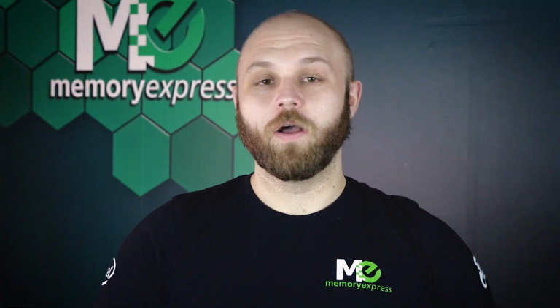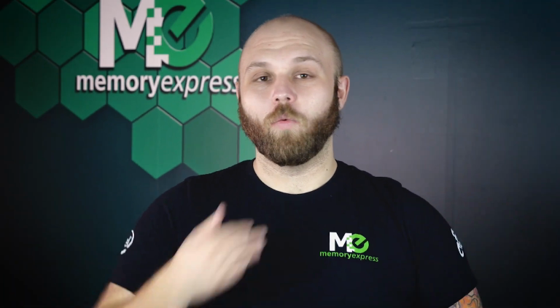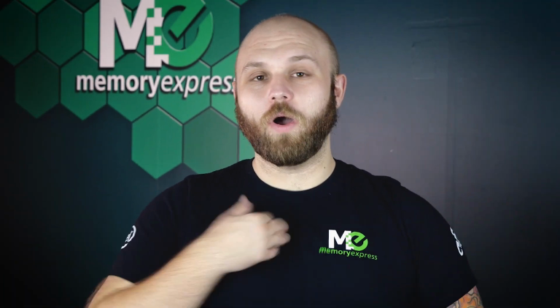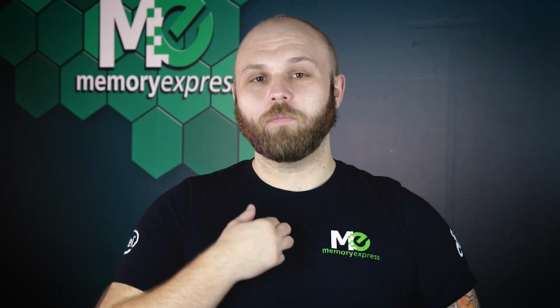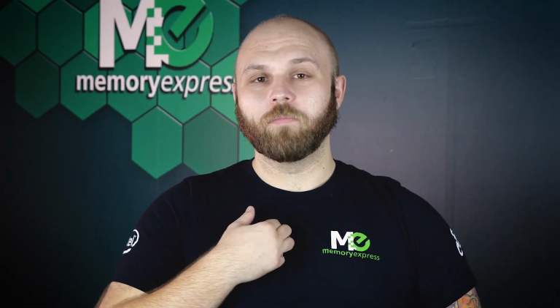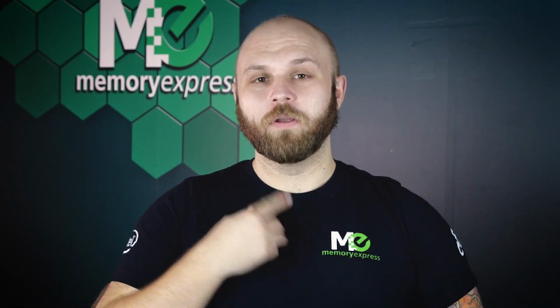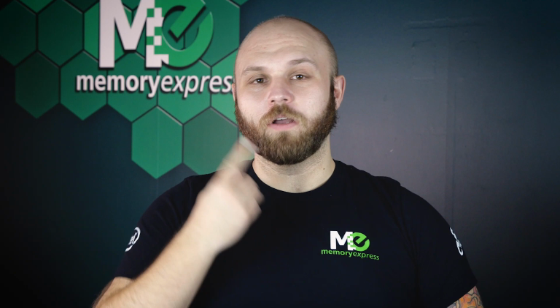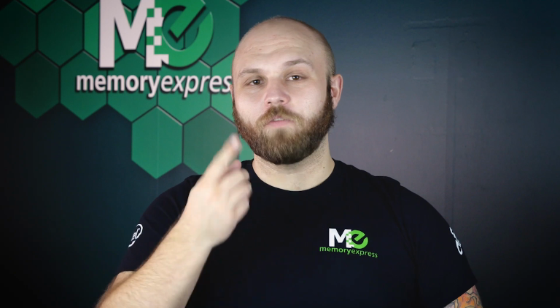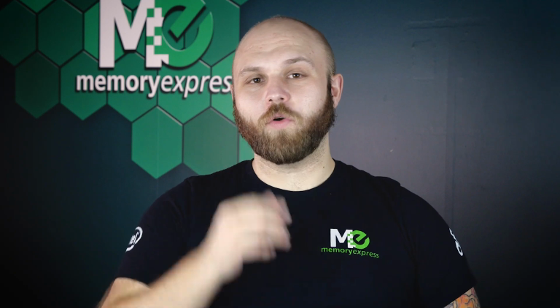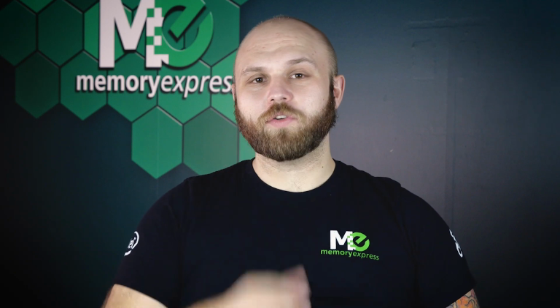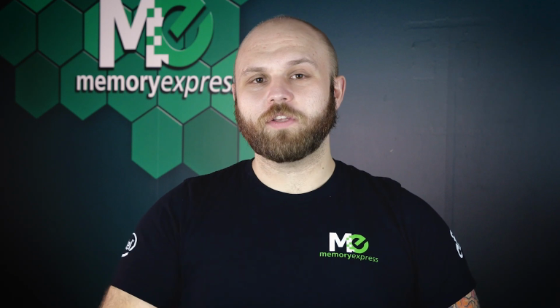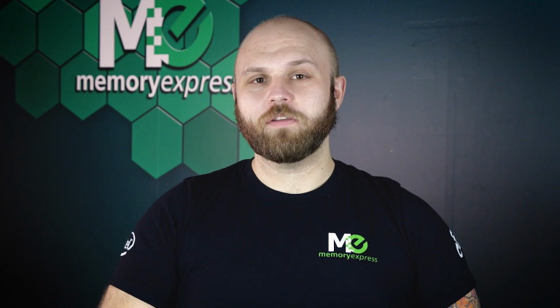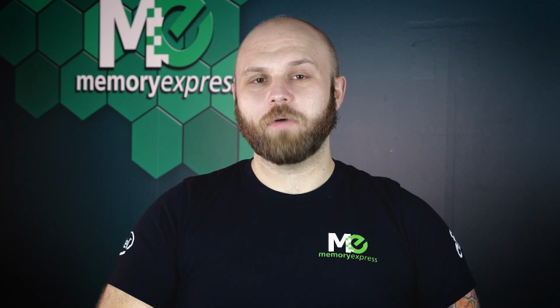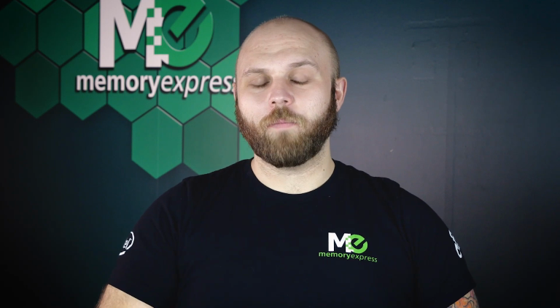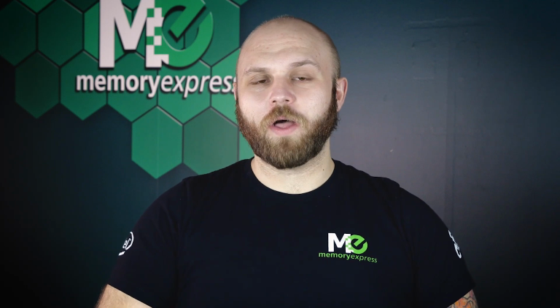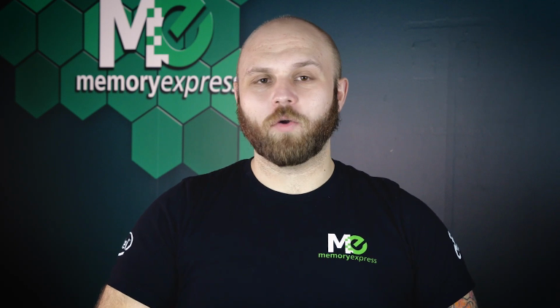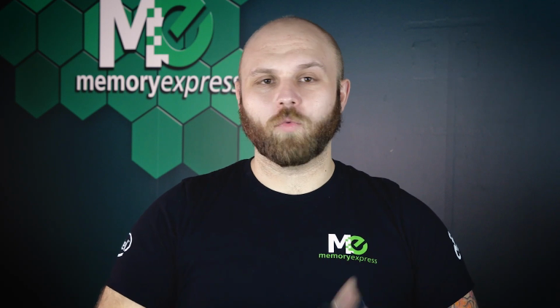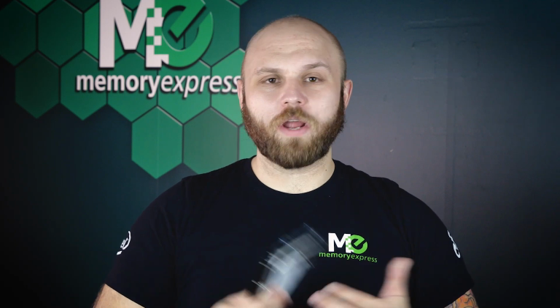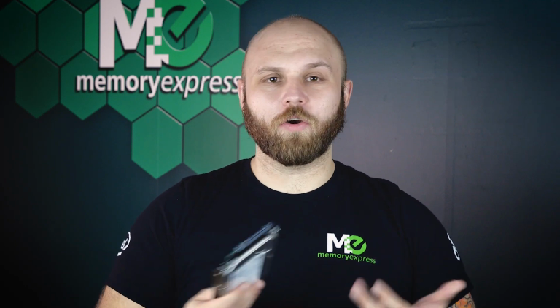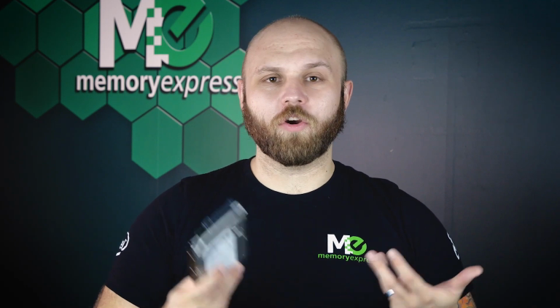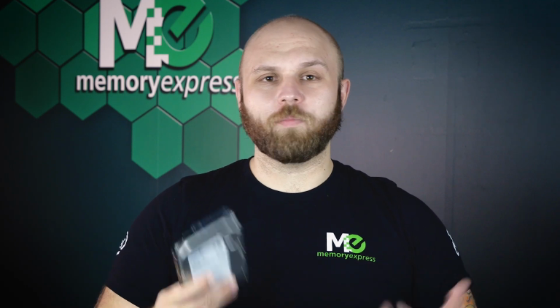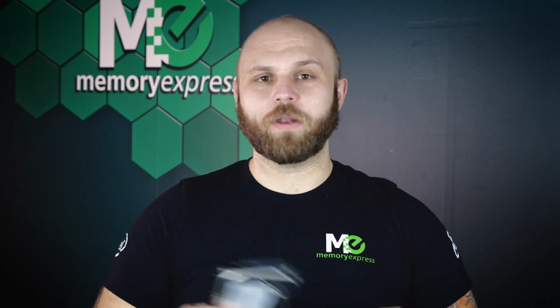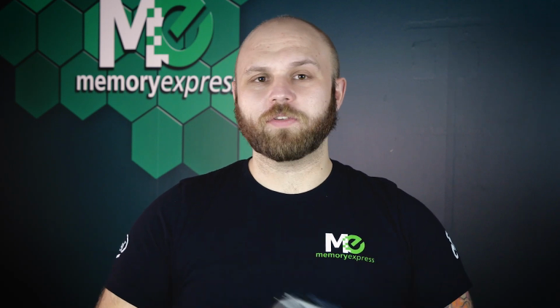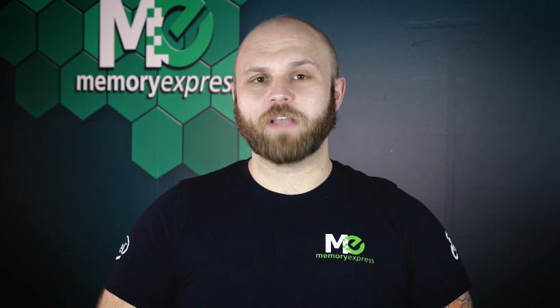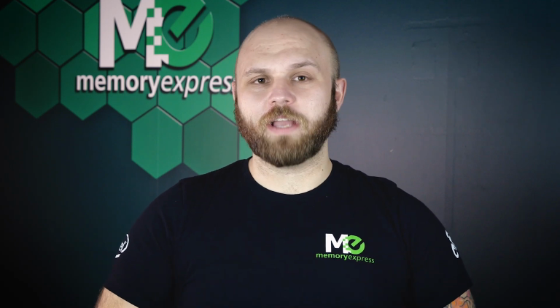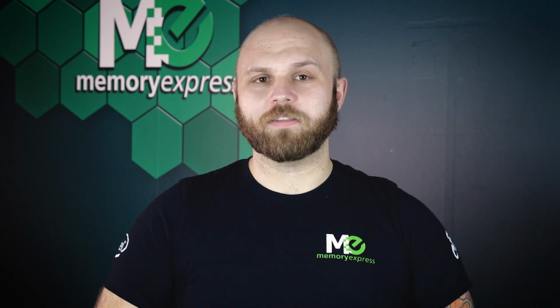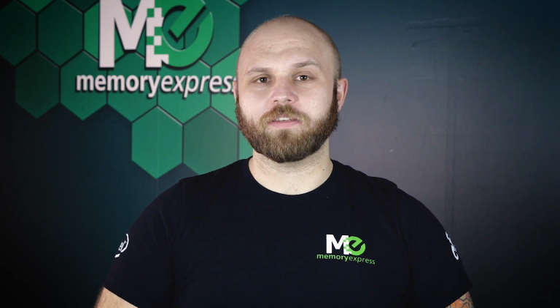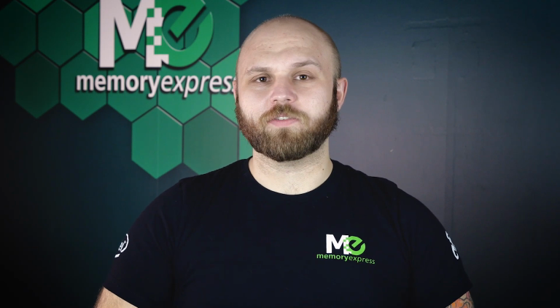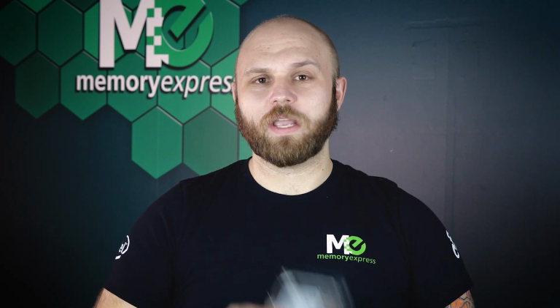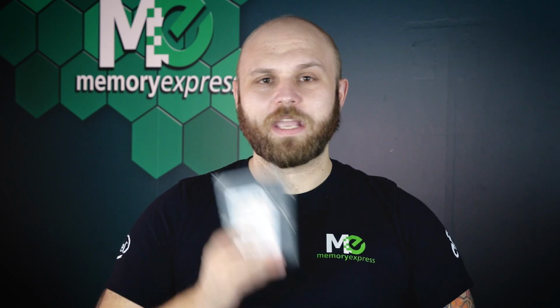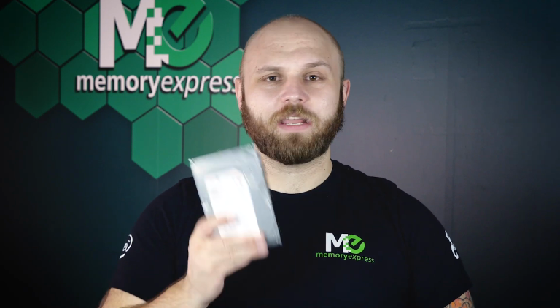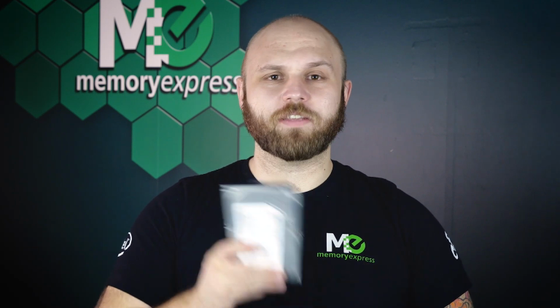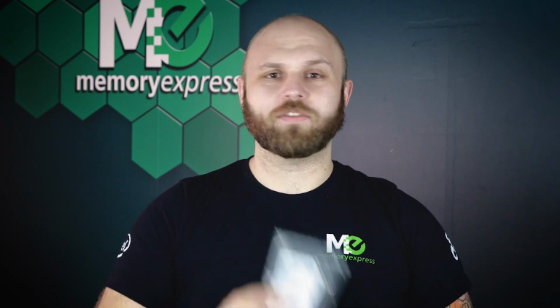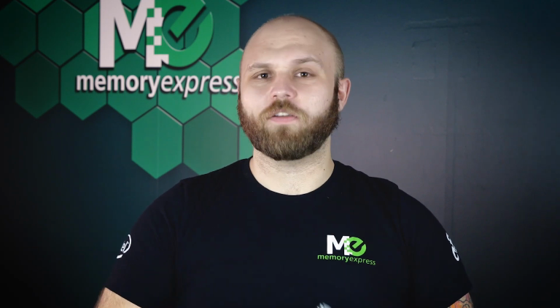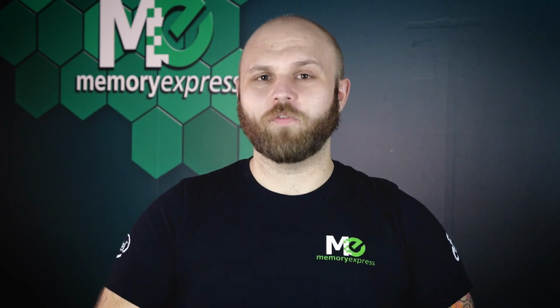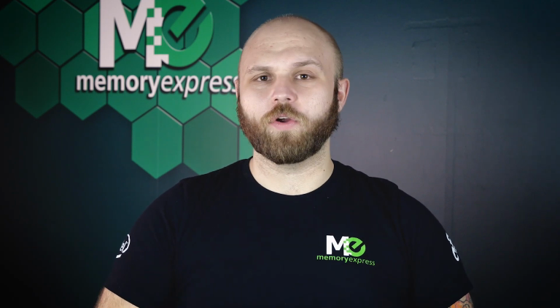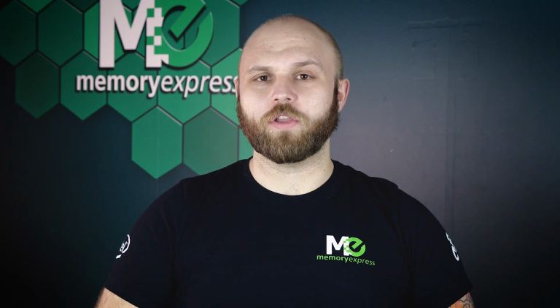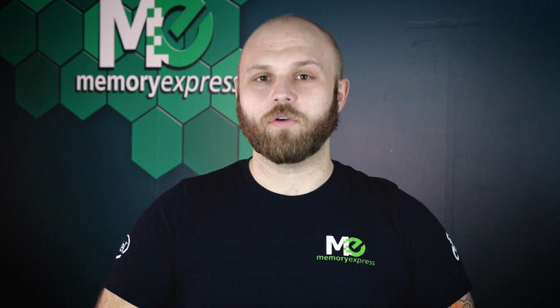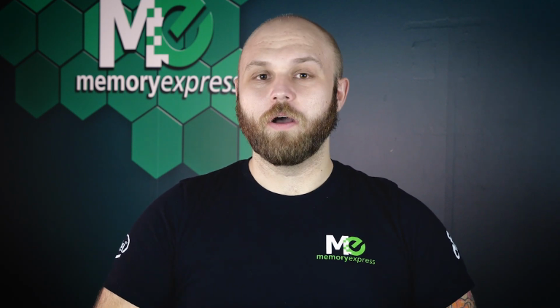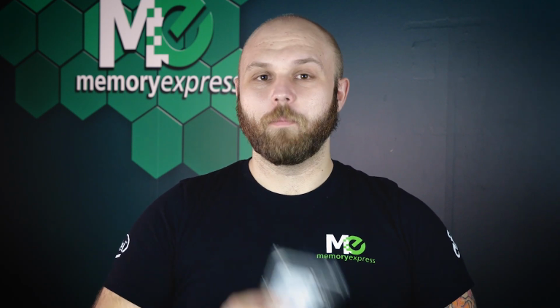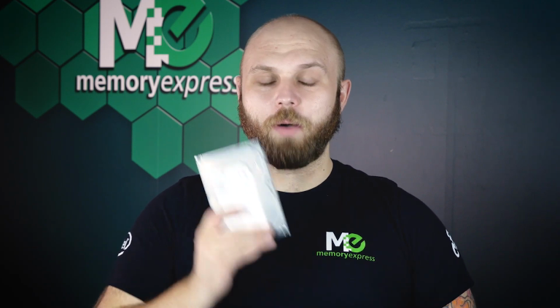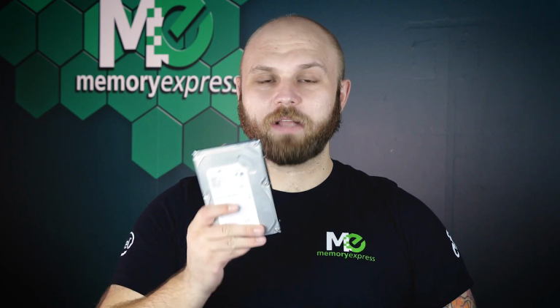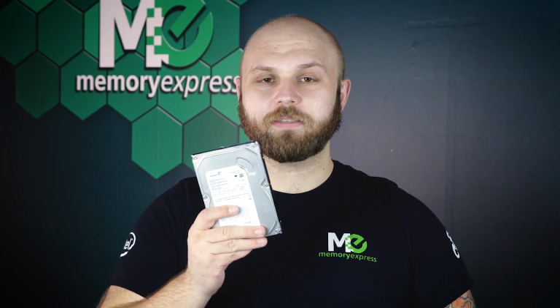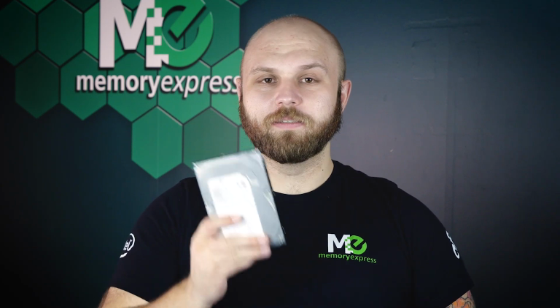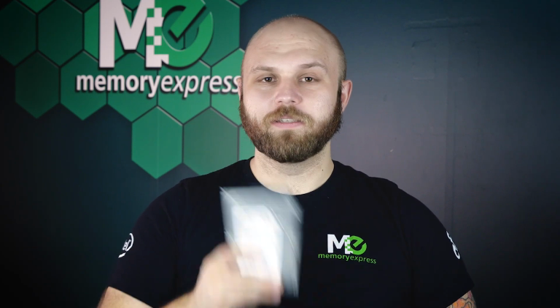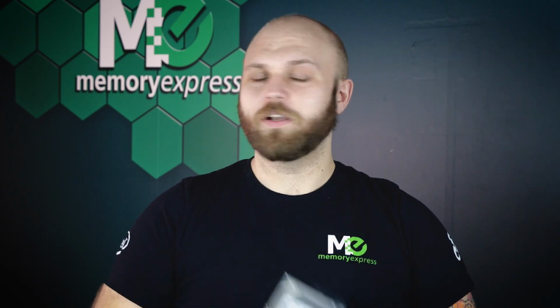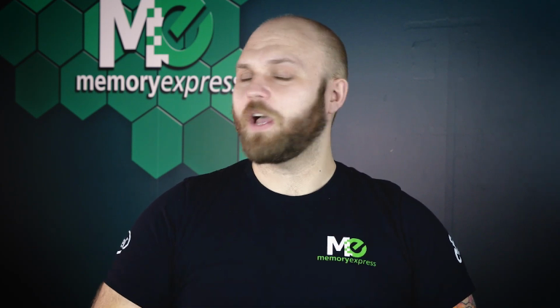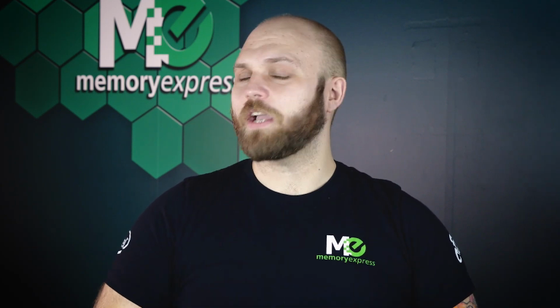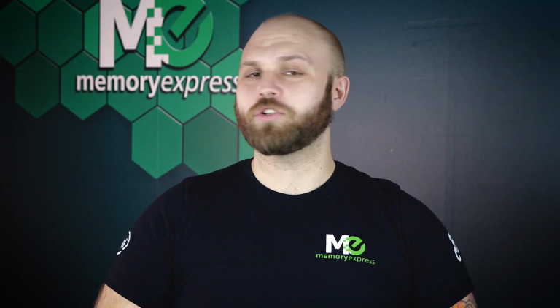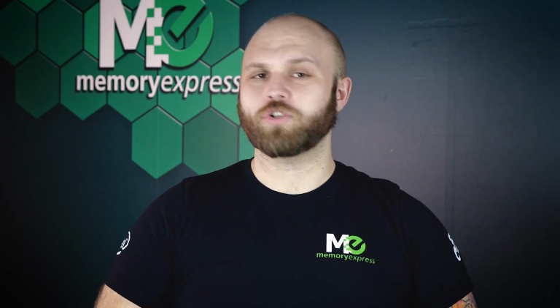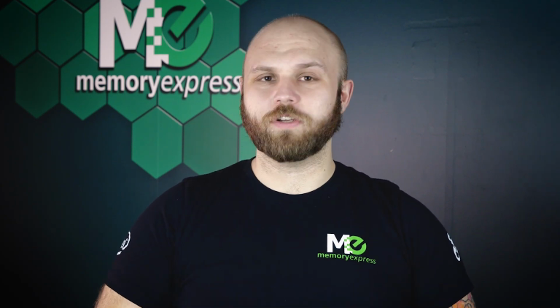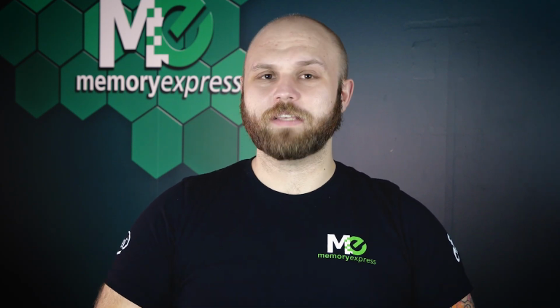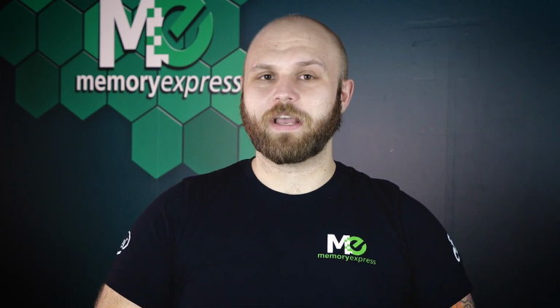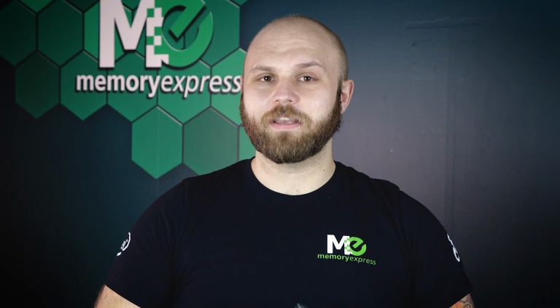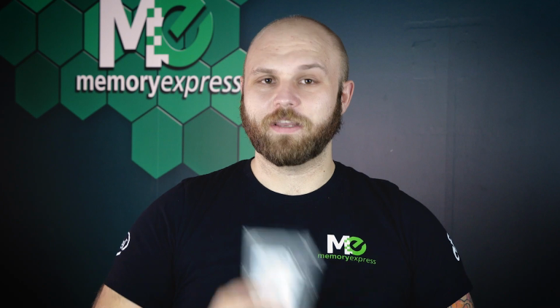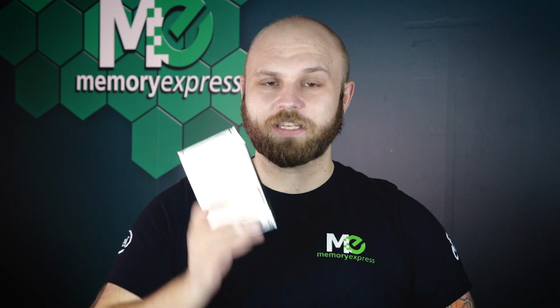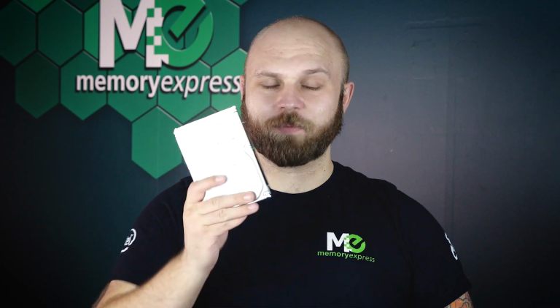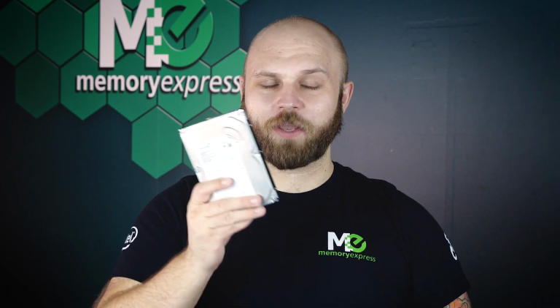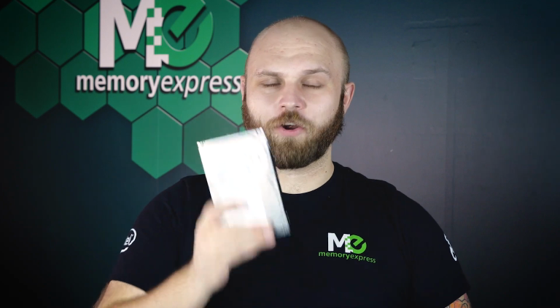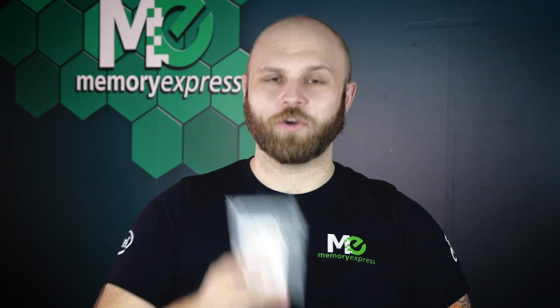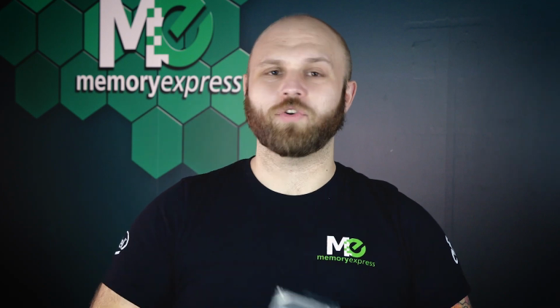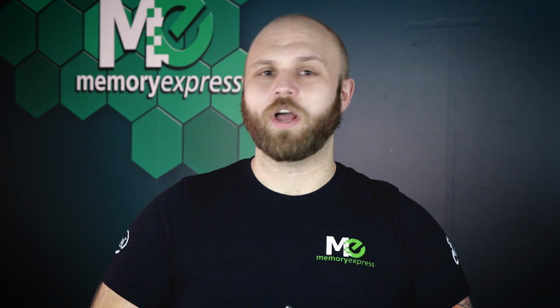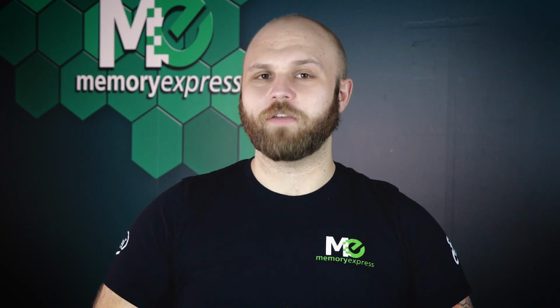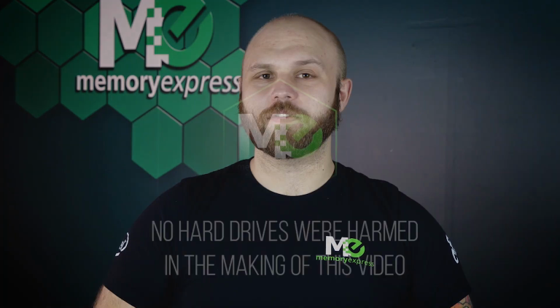Unfortunately I'm not a rare earth metal scientist, so I can't answer that for you, but I can sure as heck explain hard drives.